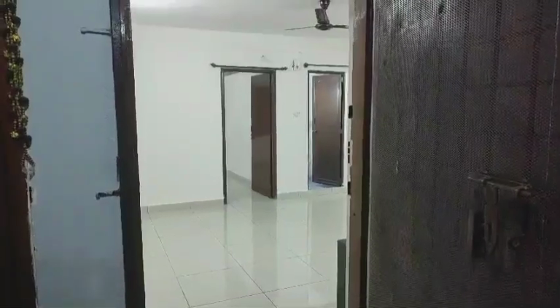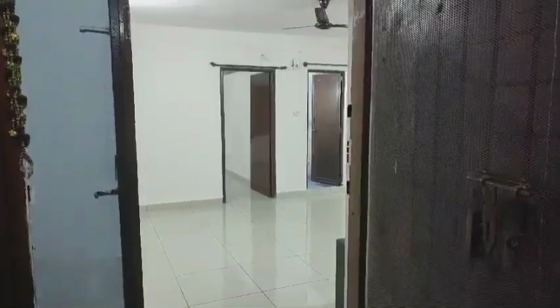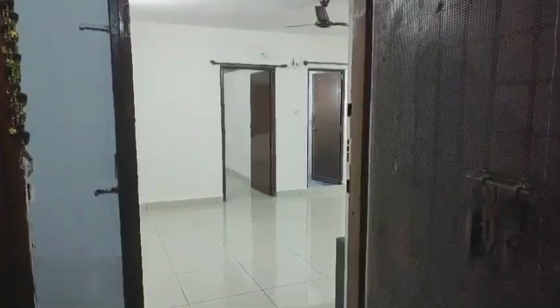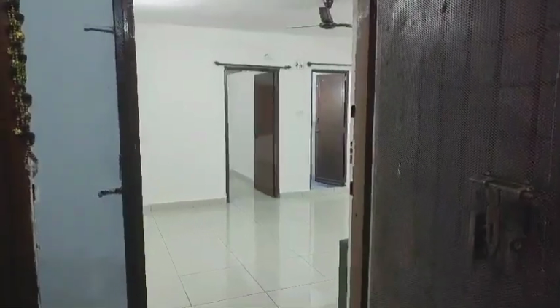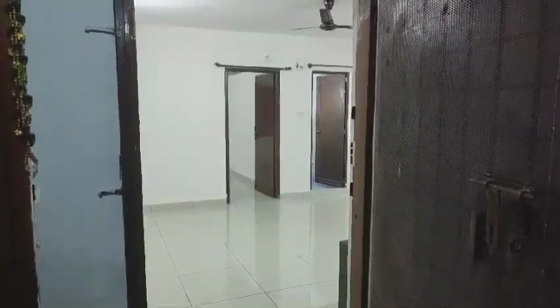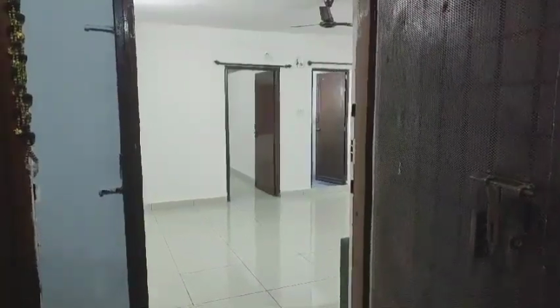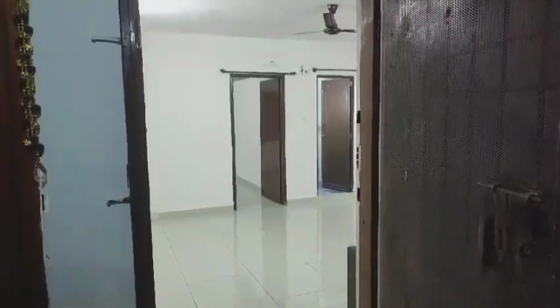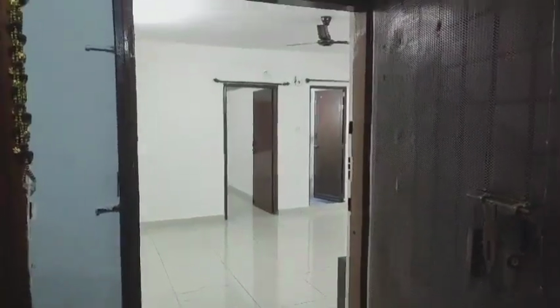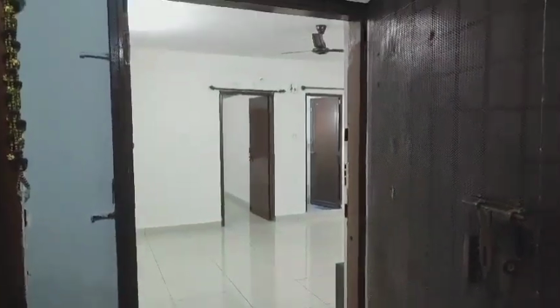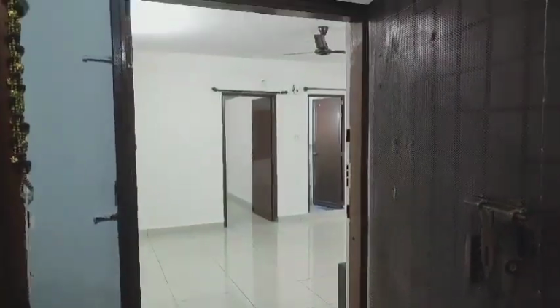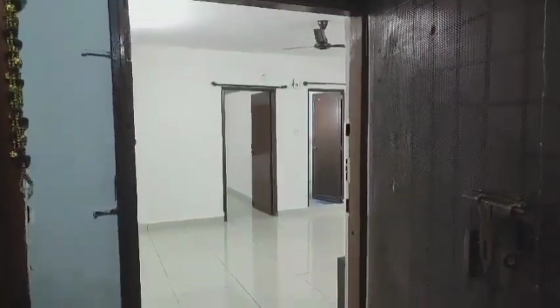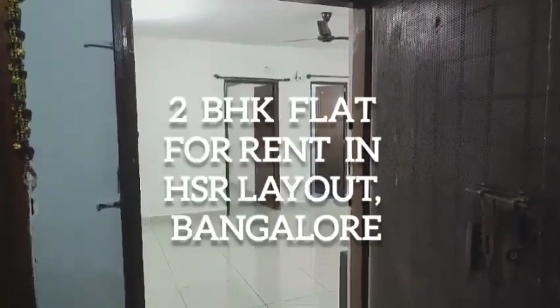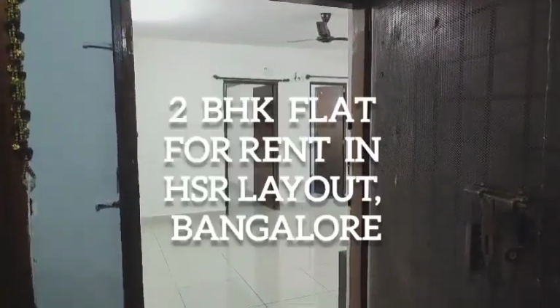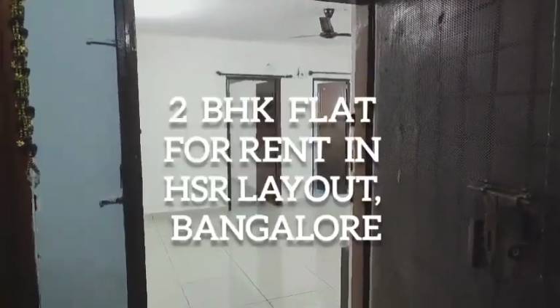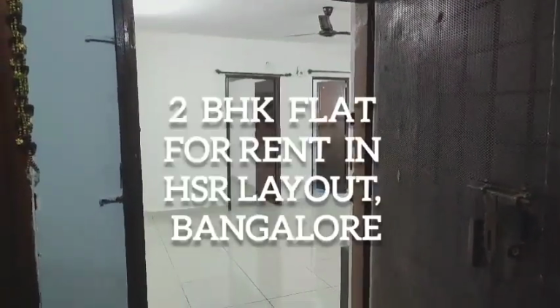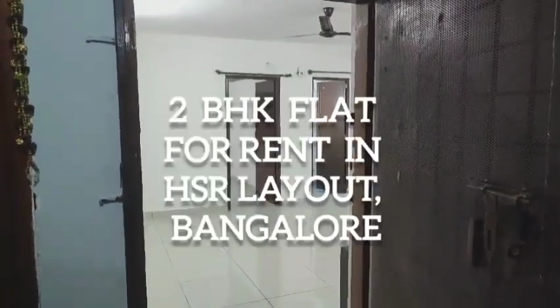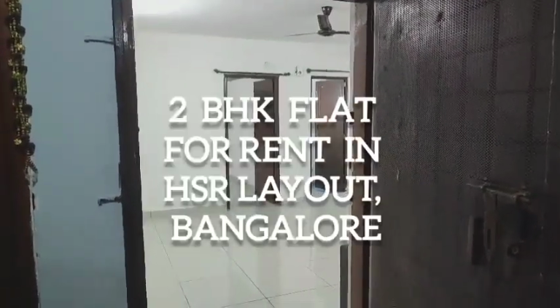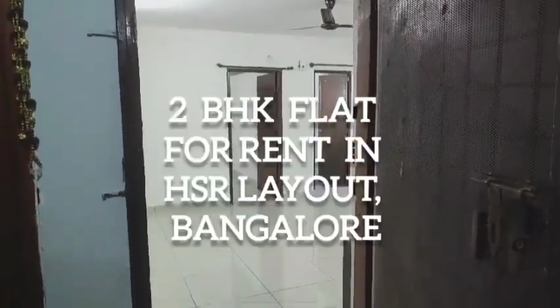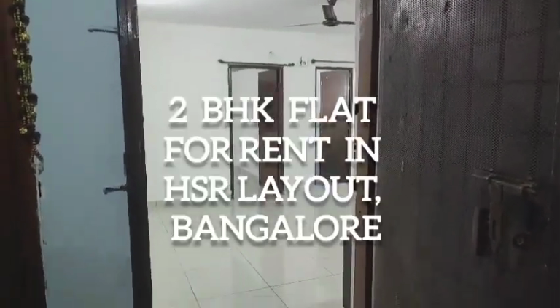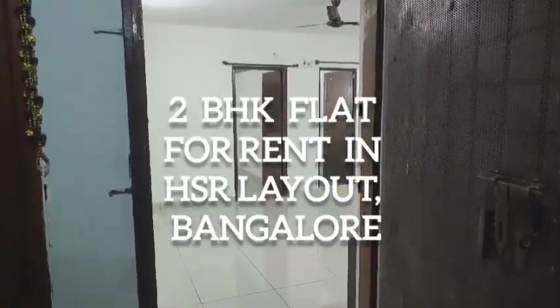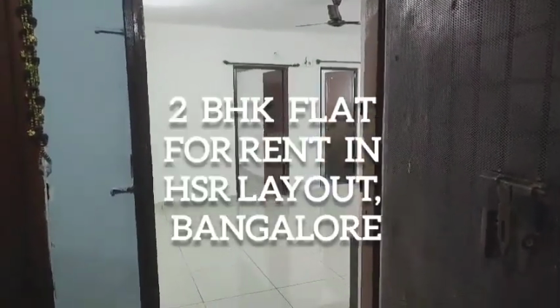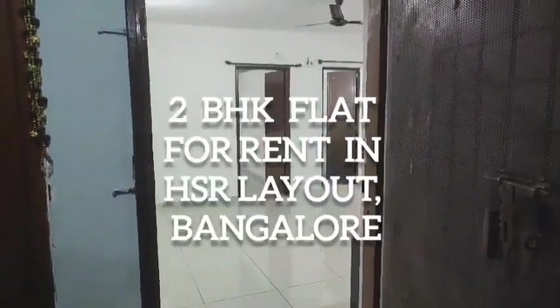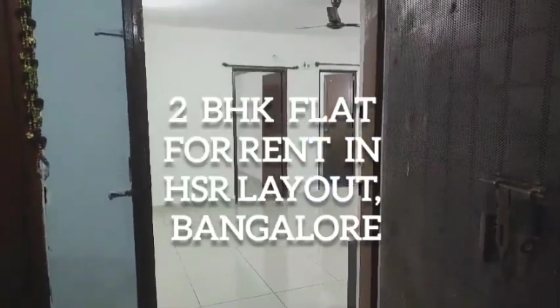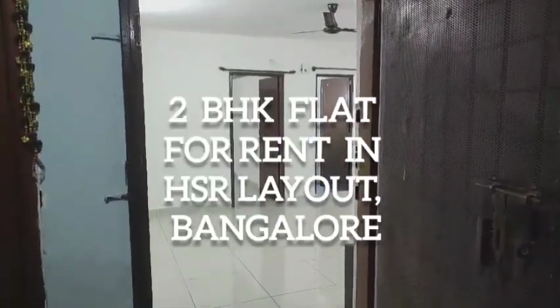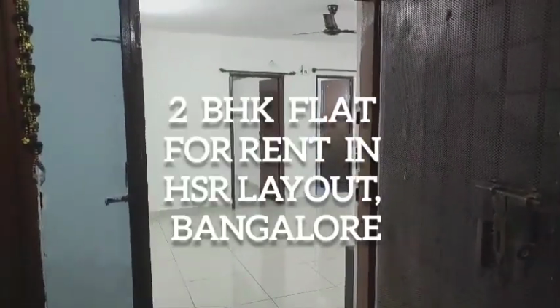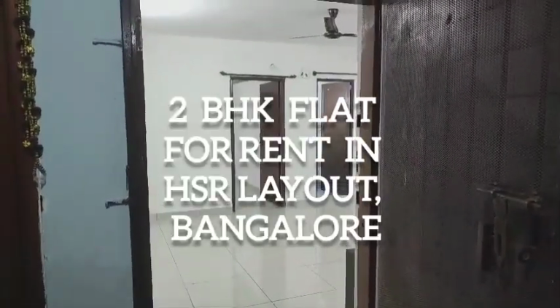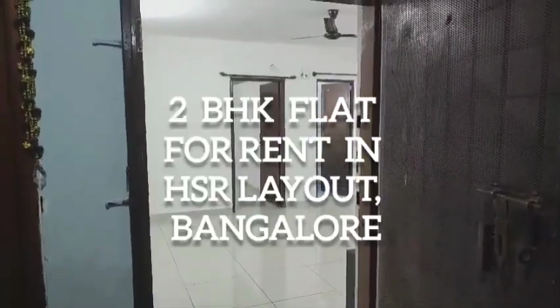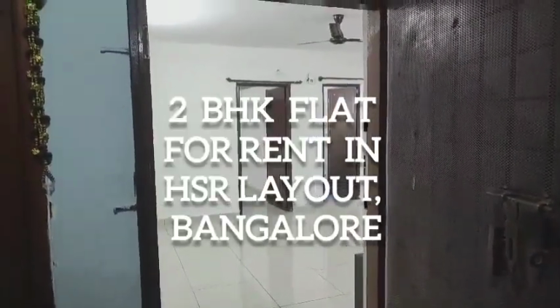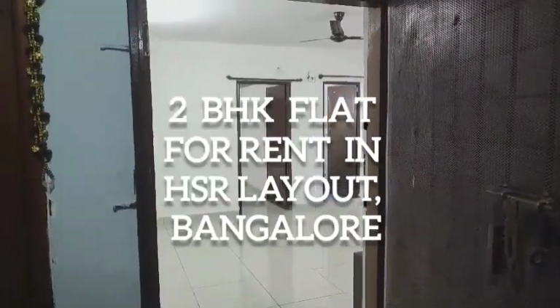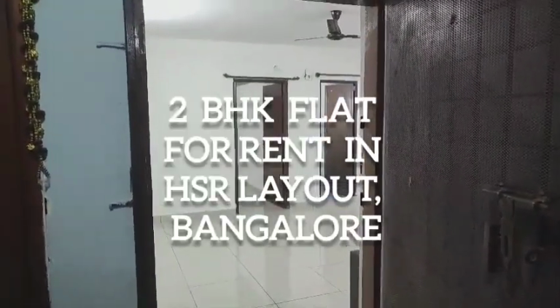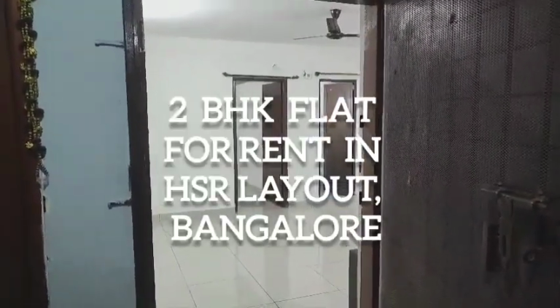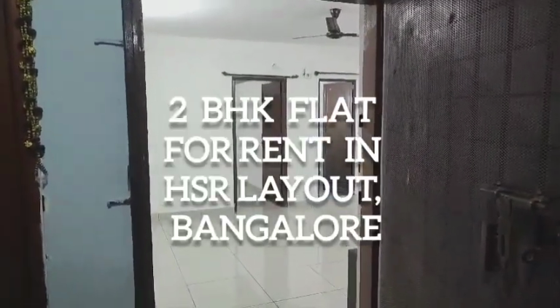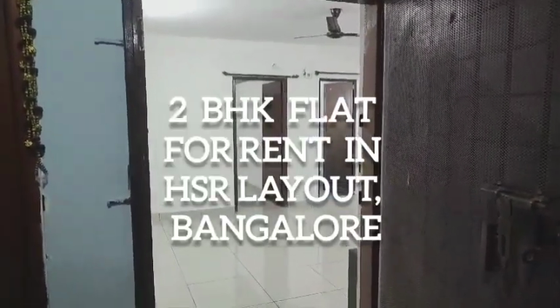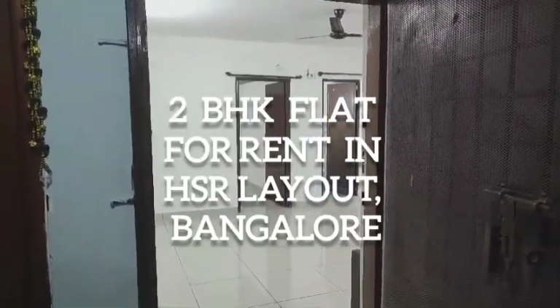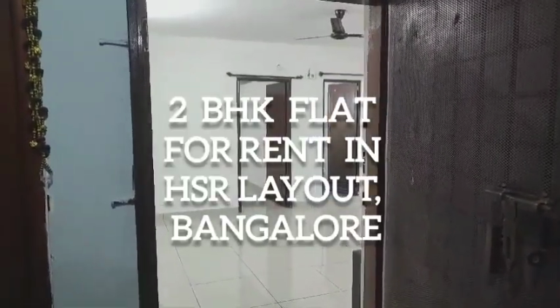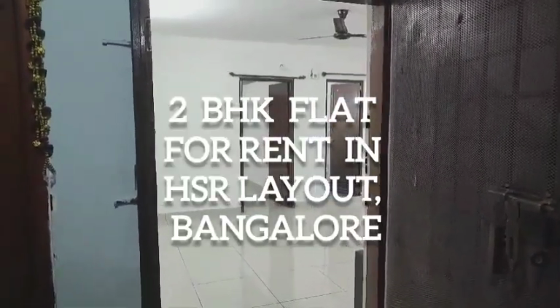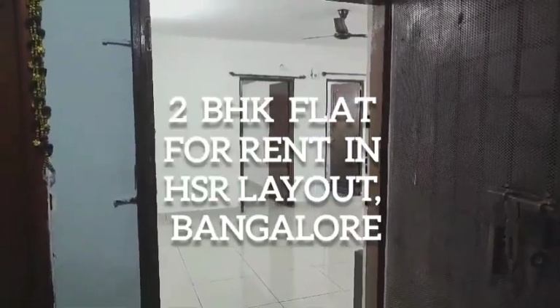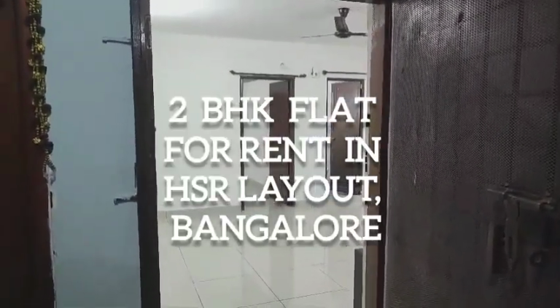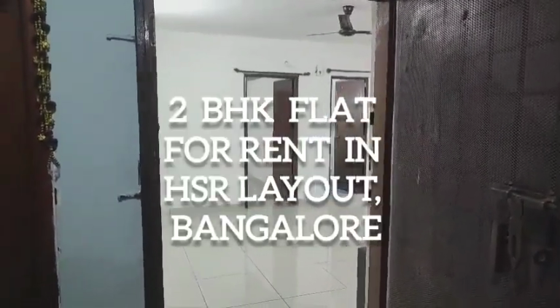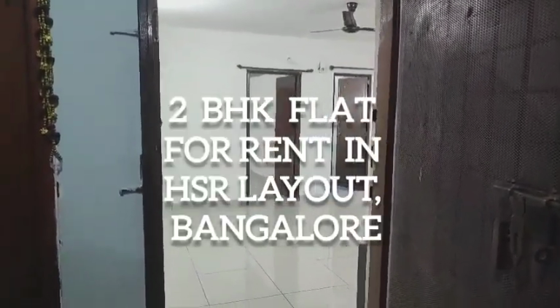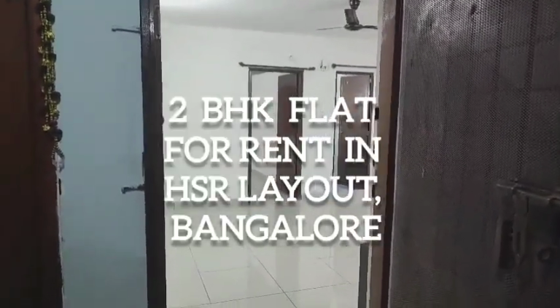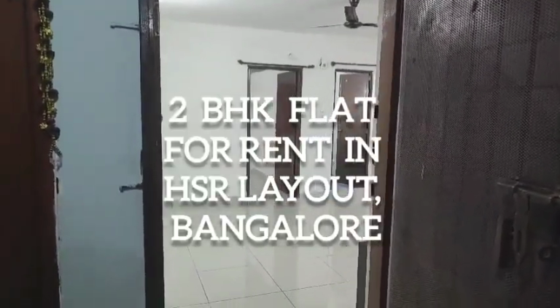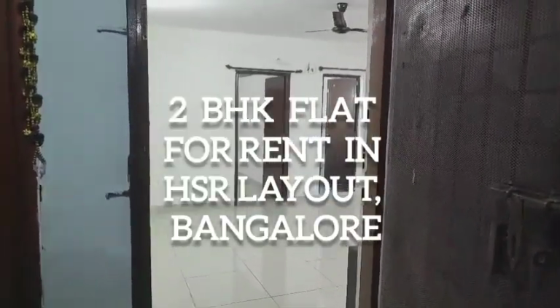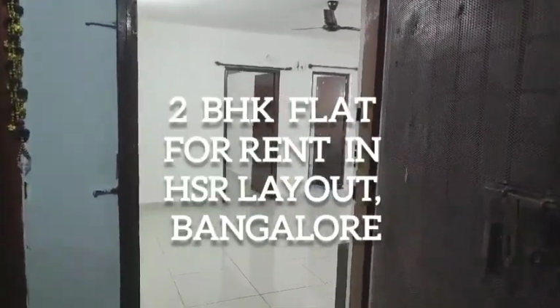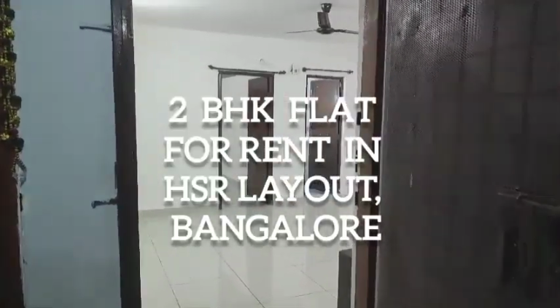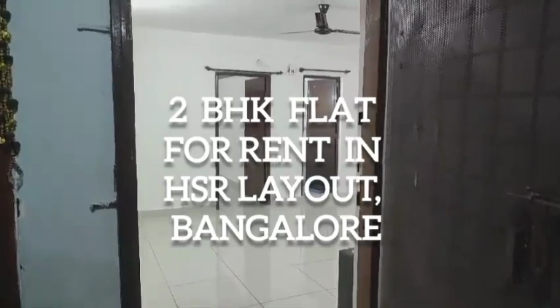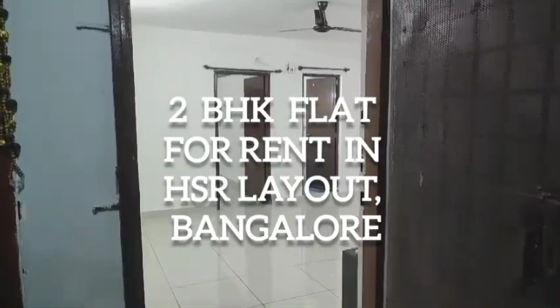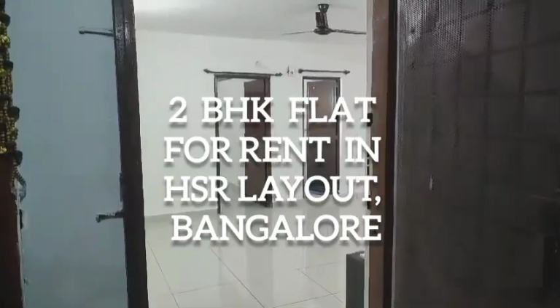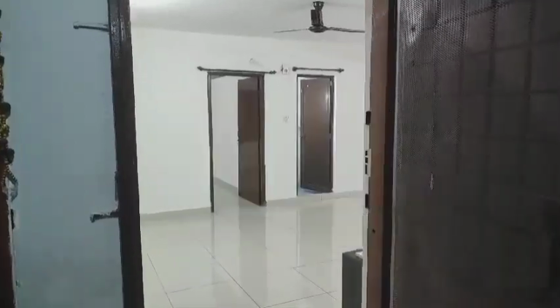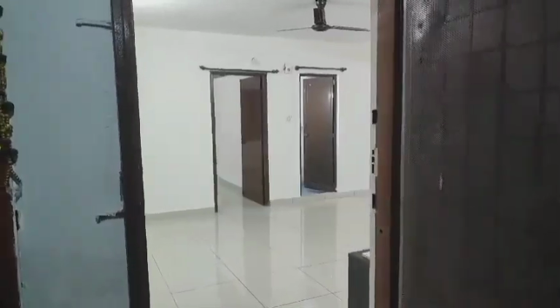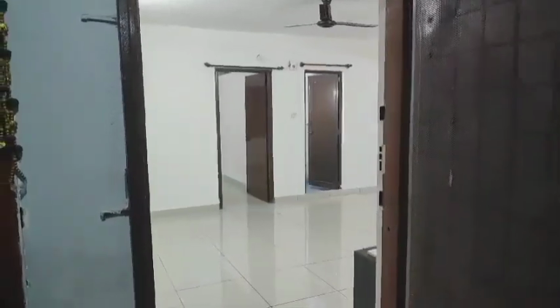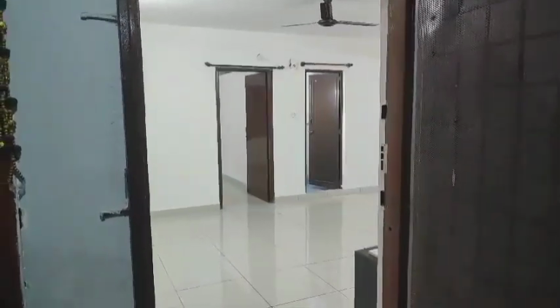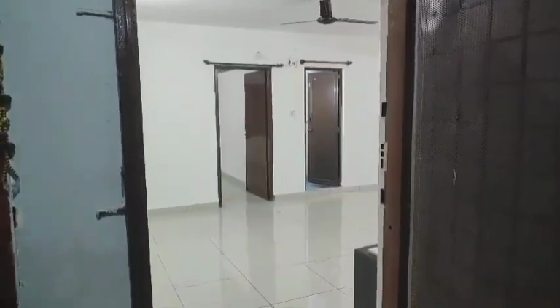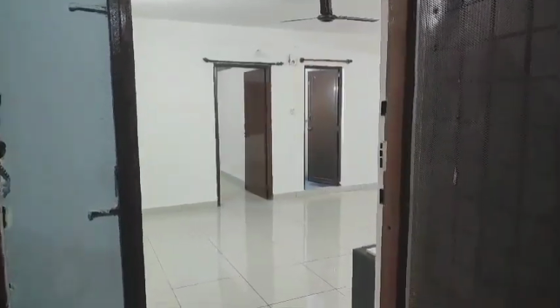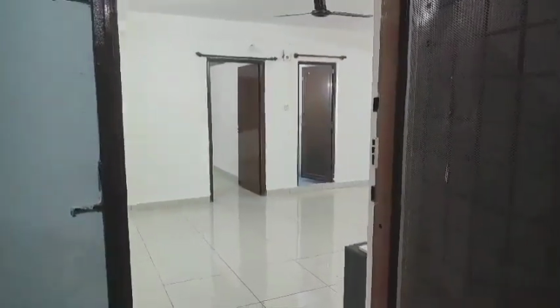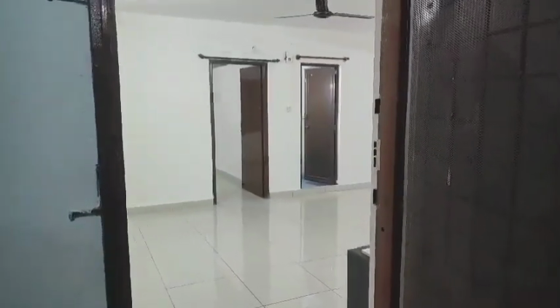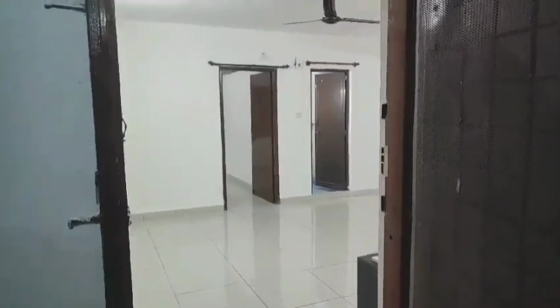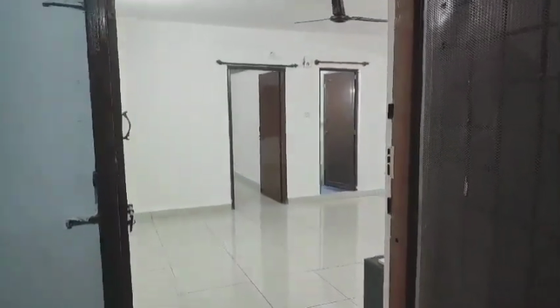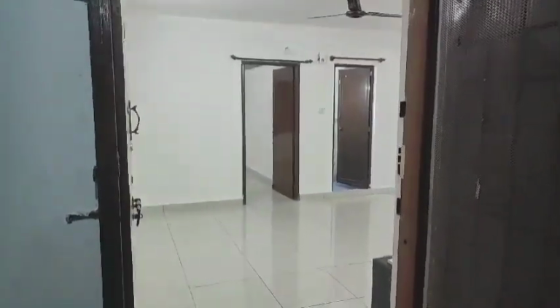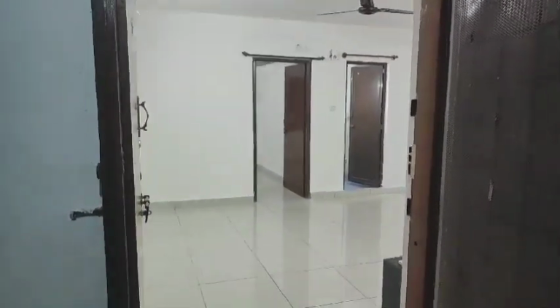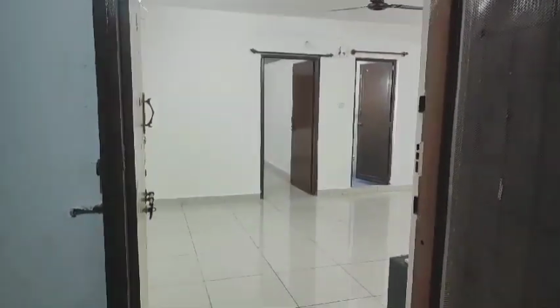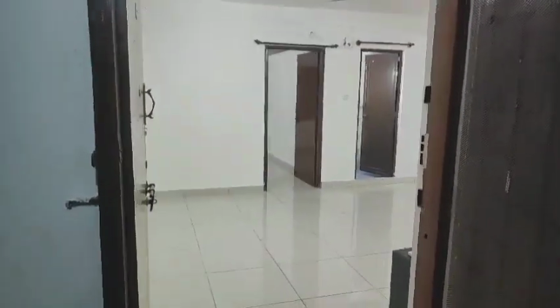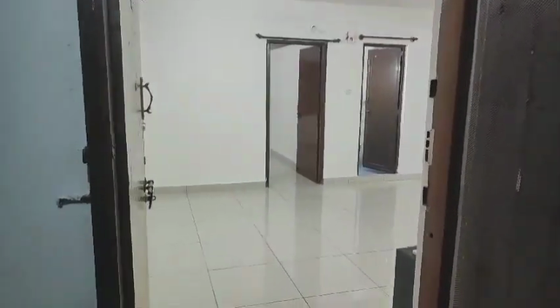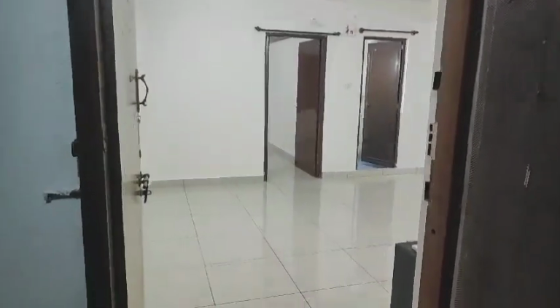This is a flat on the third floor at Vintage Paradise Apartments, which is our layout. This is the main entrance.